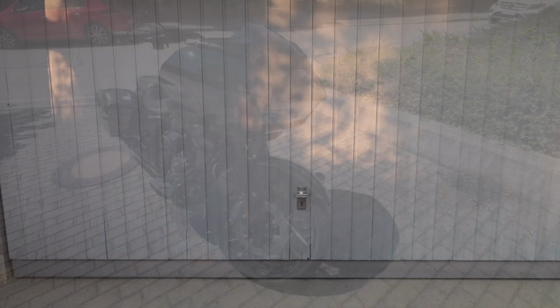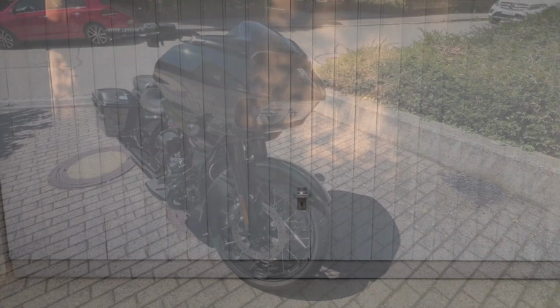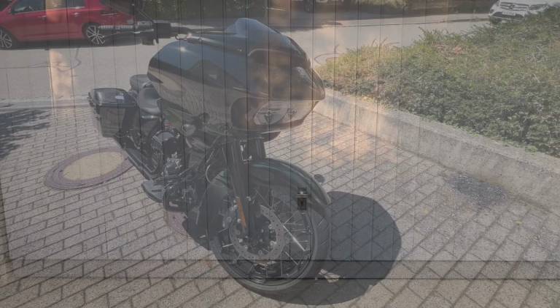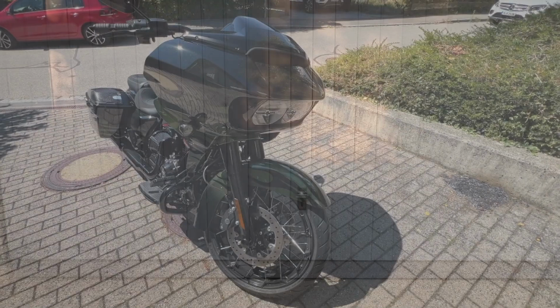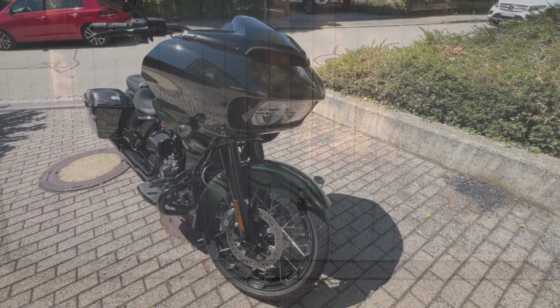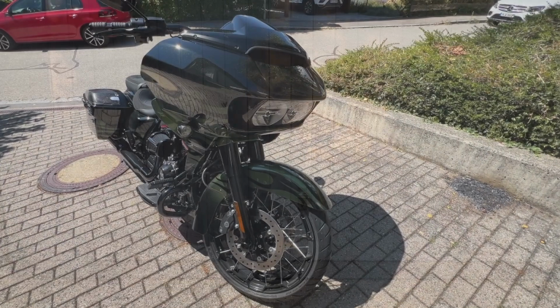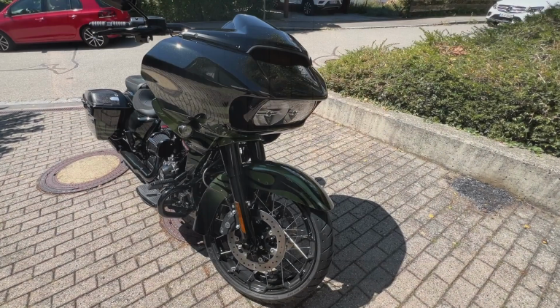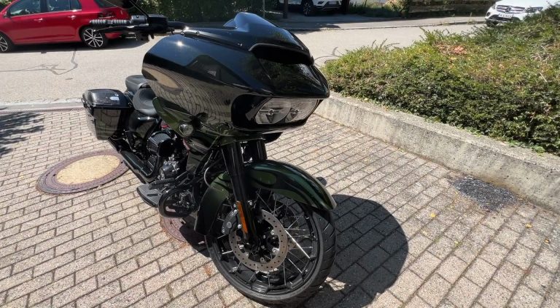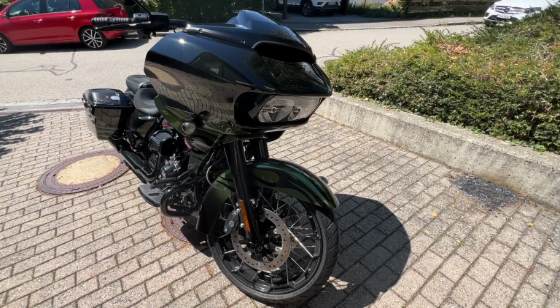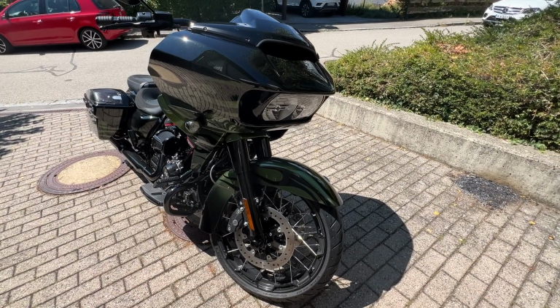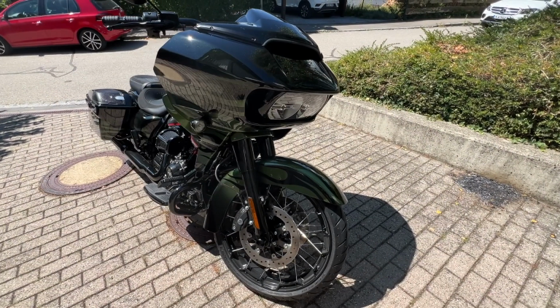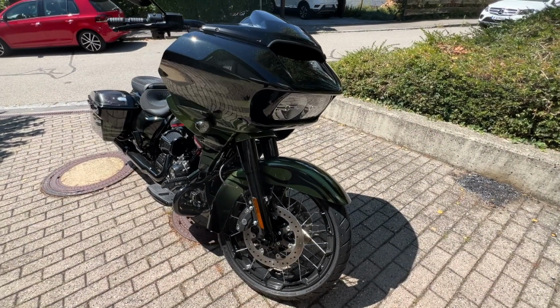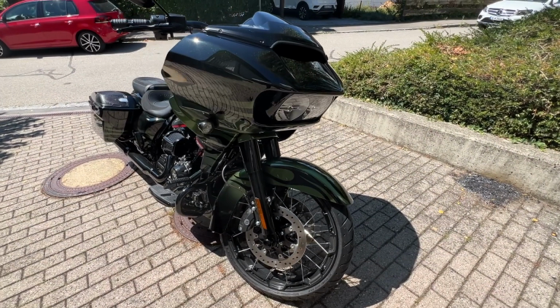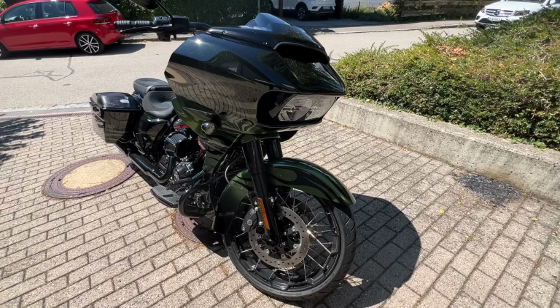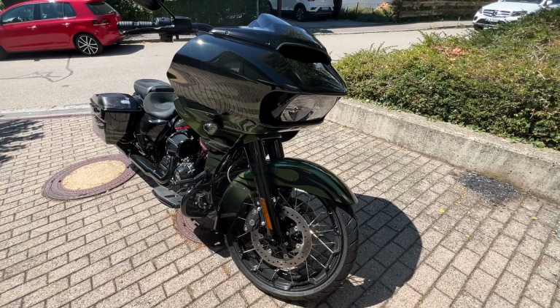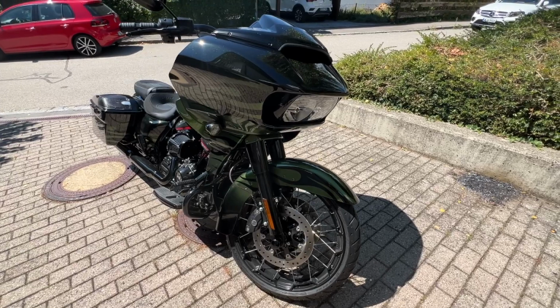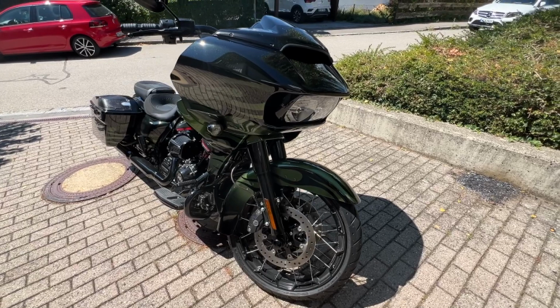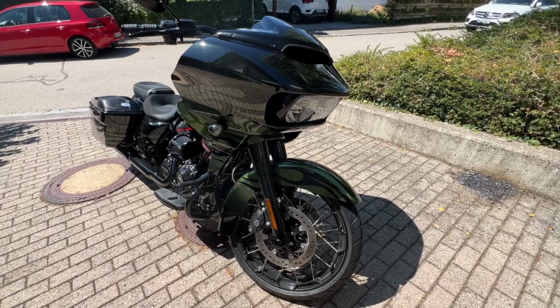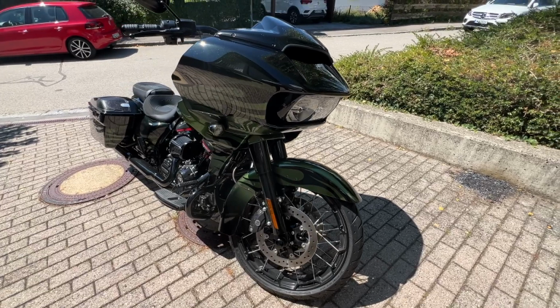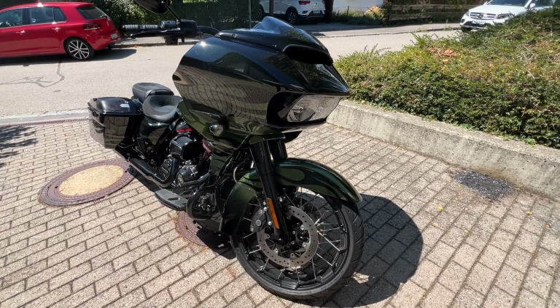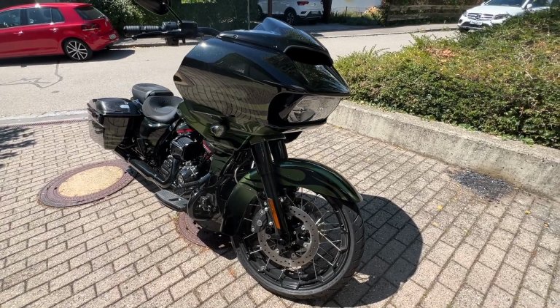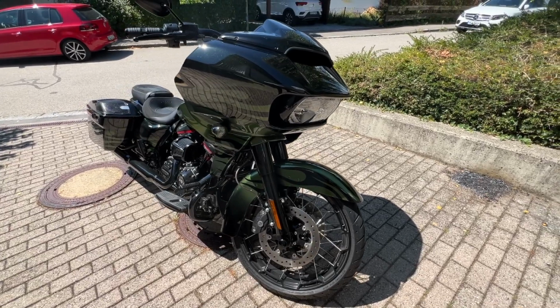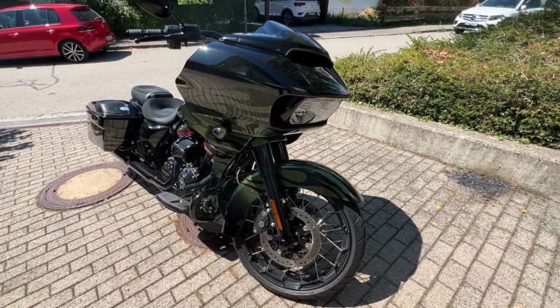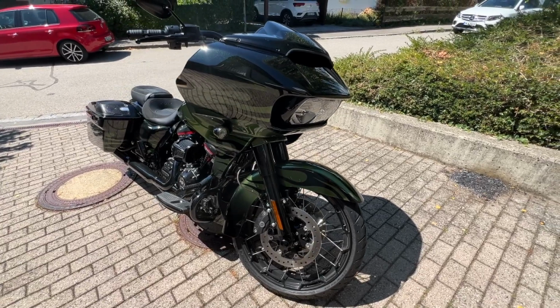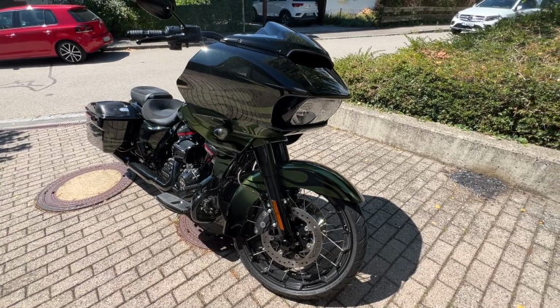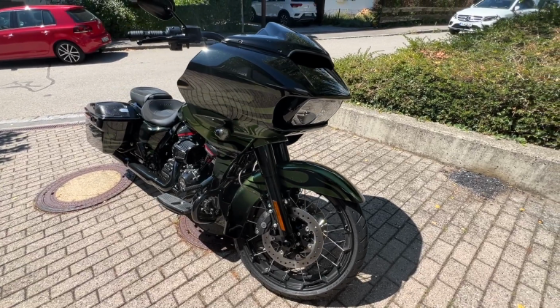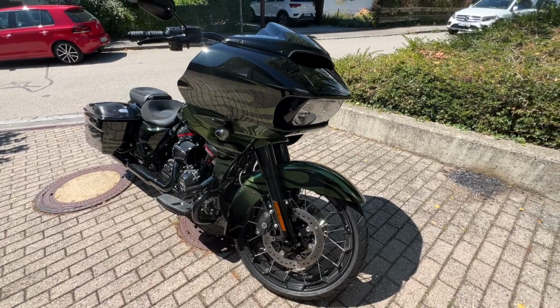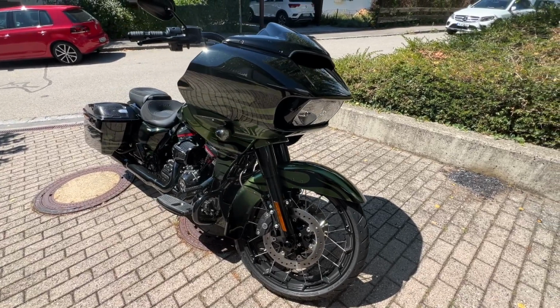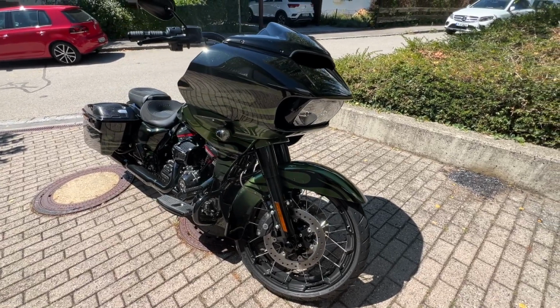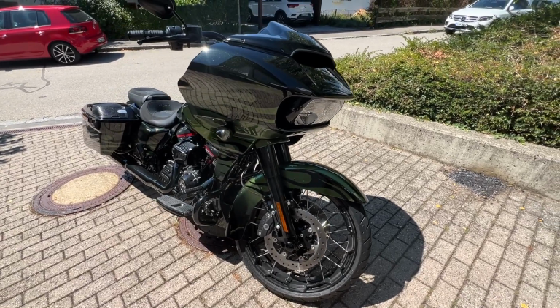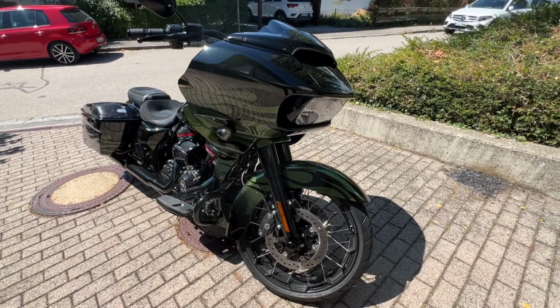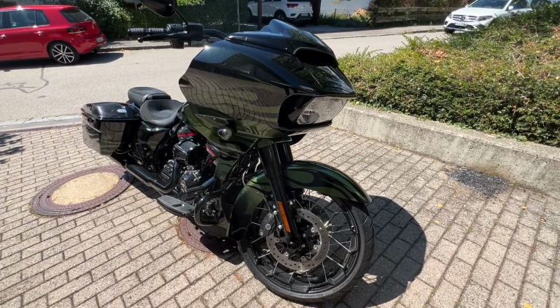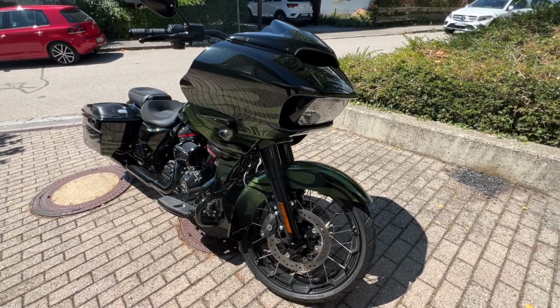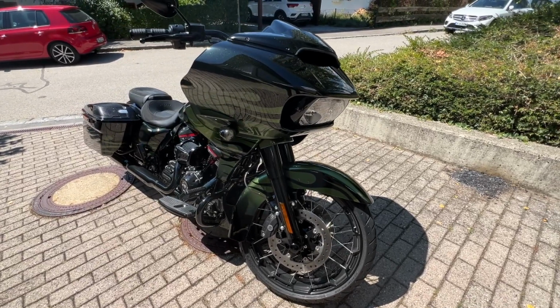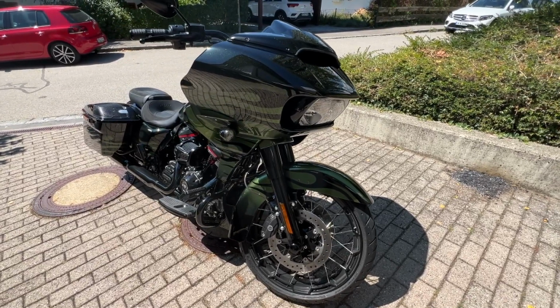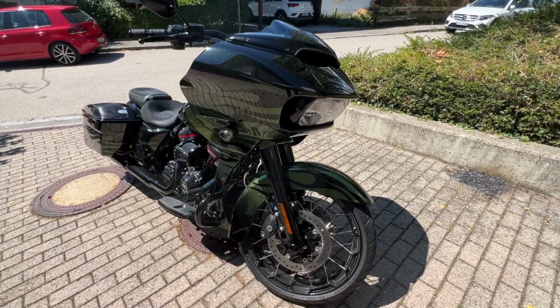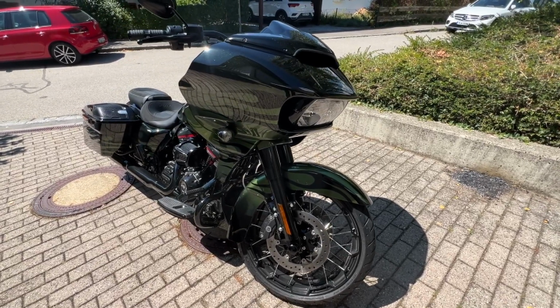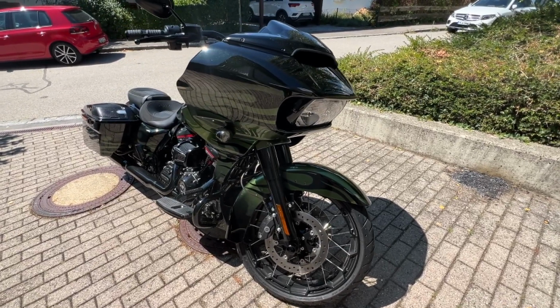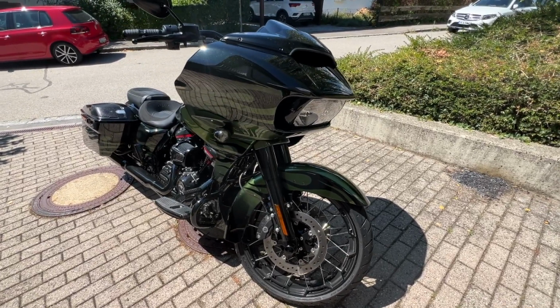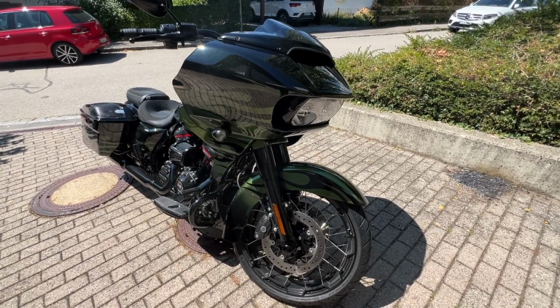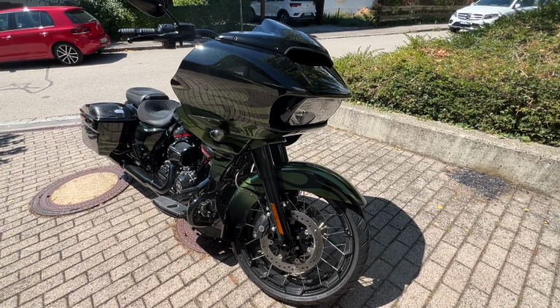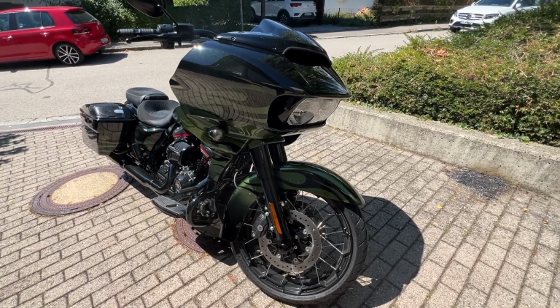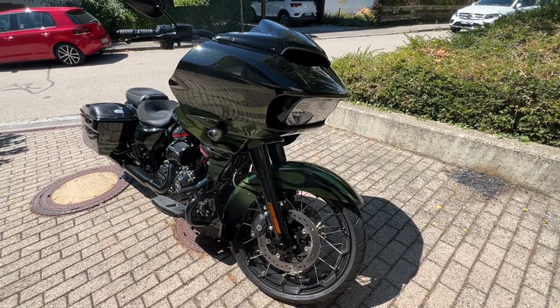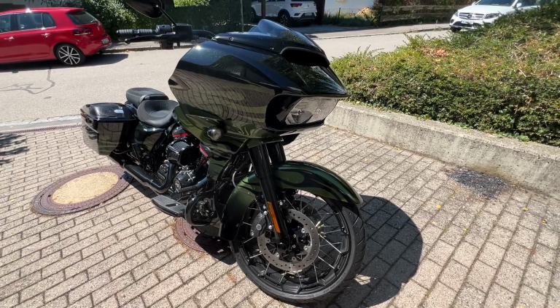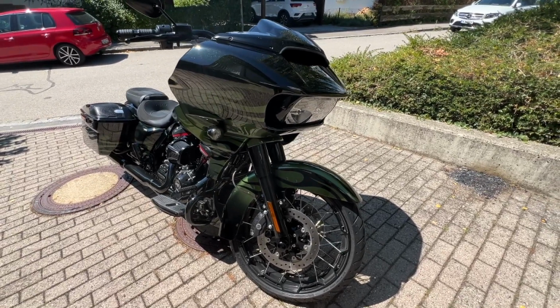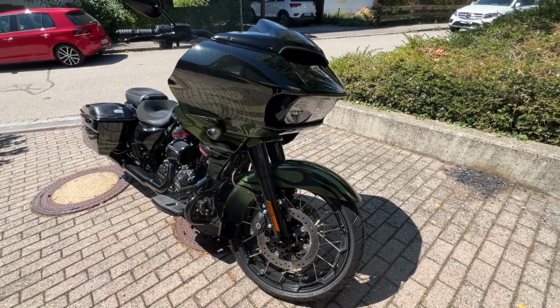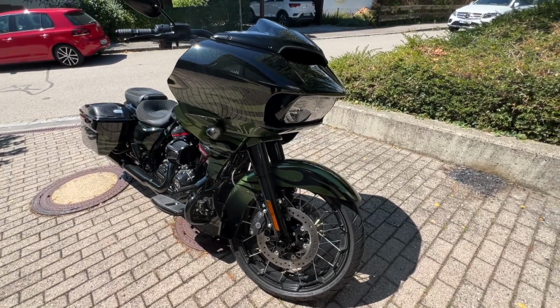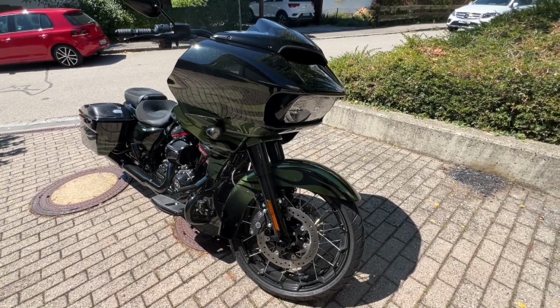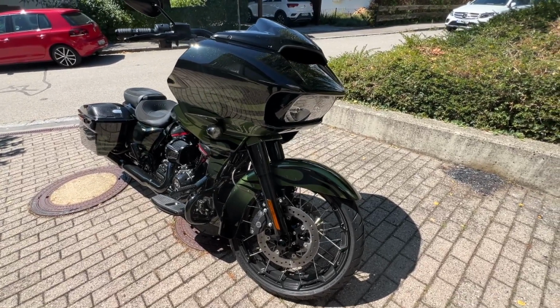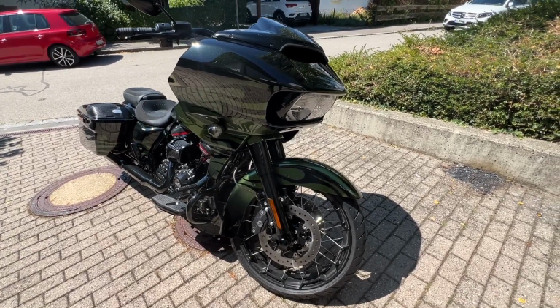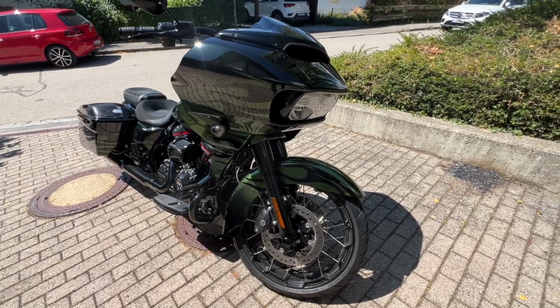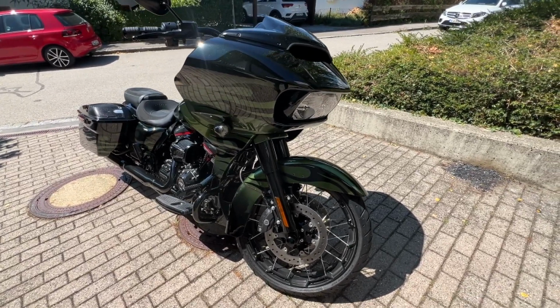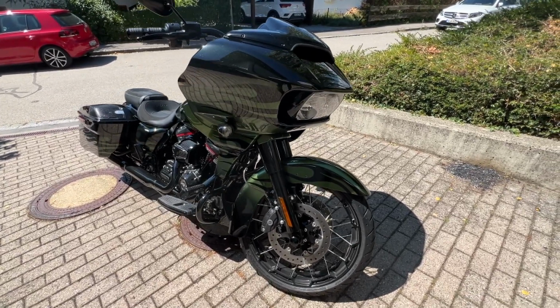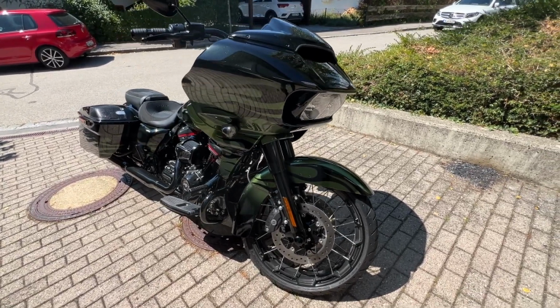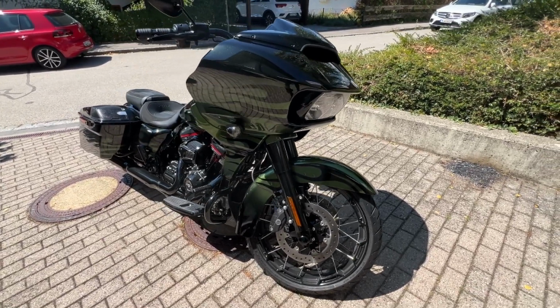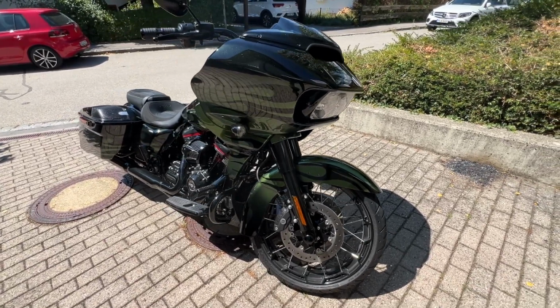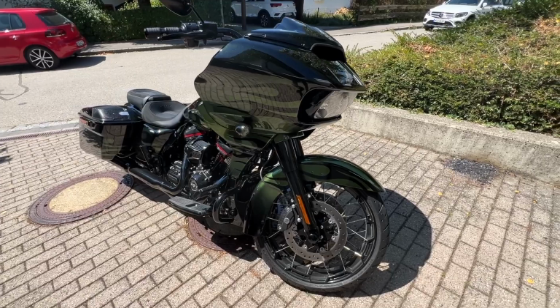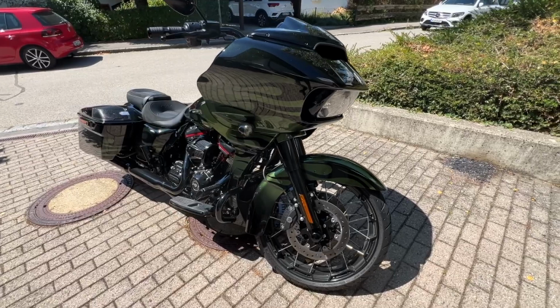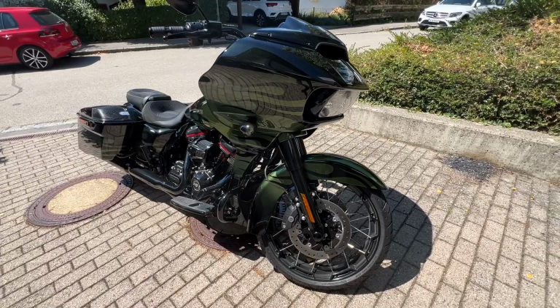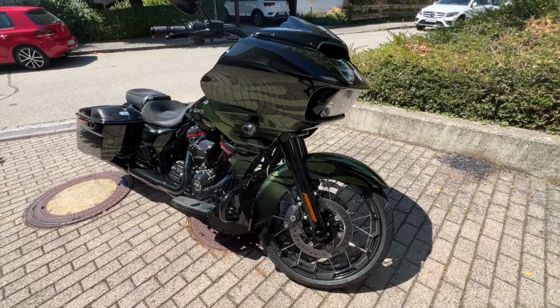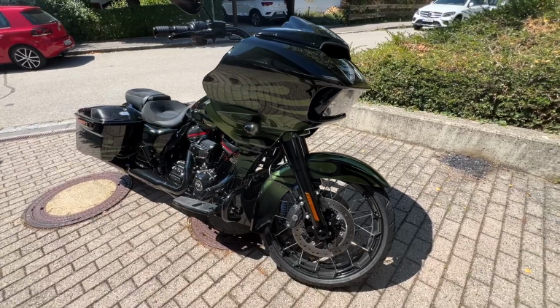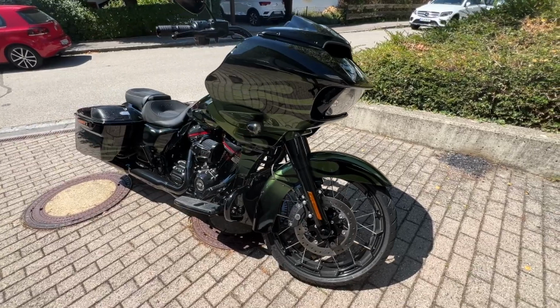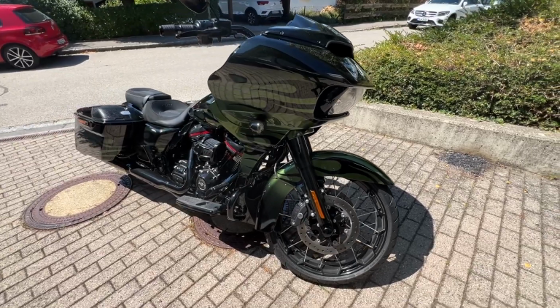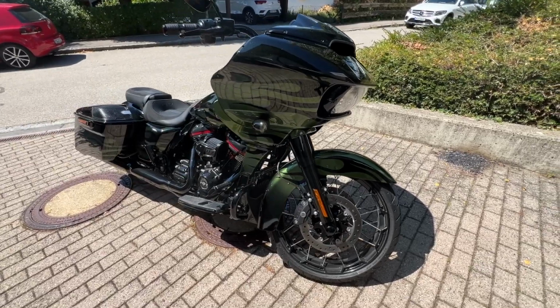Hello my motorbike friends. Welcome to another English lesson of Stefan's Garage. No German this time.